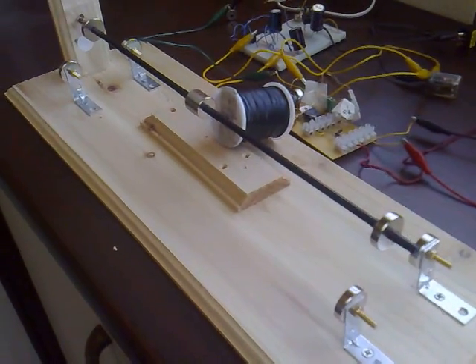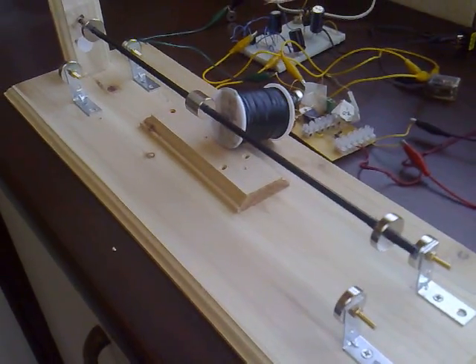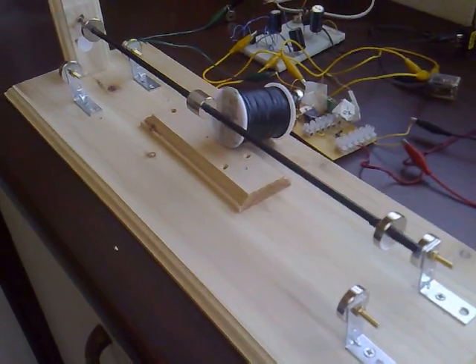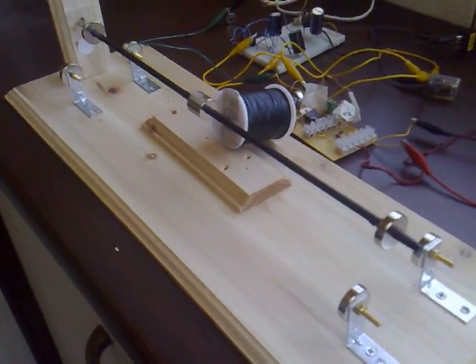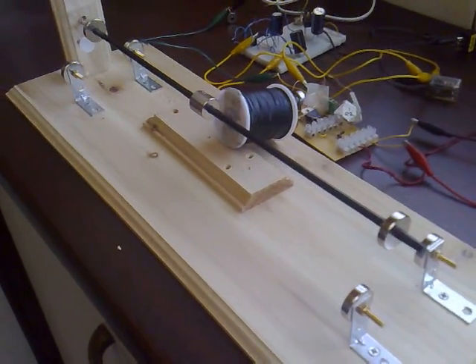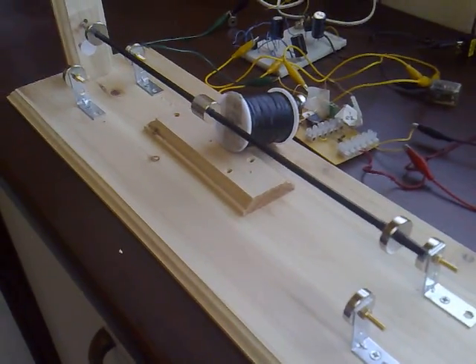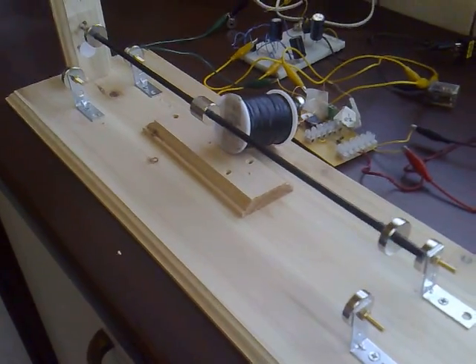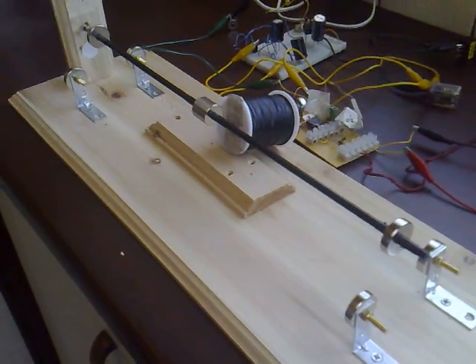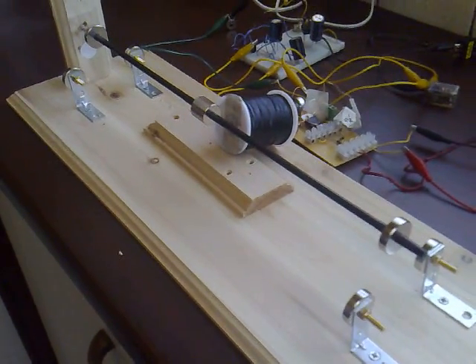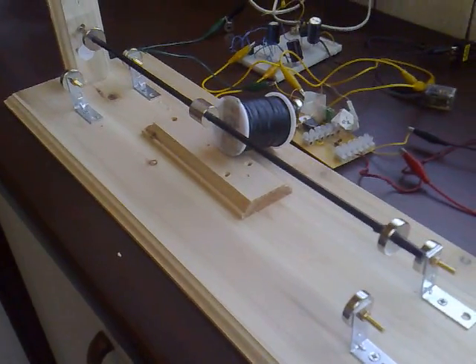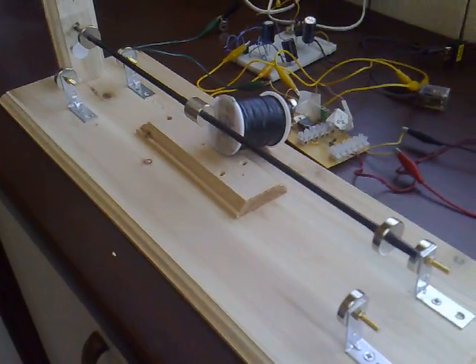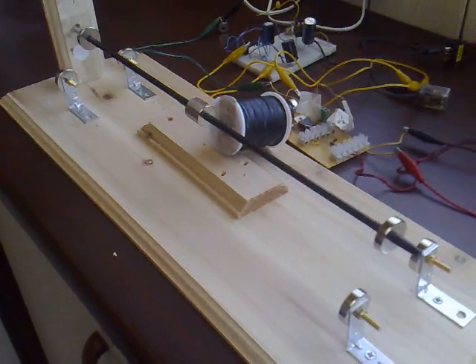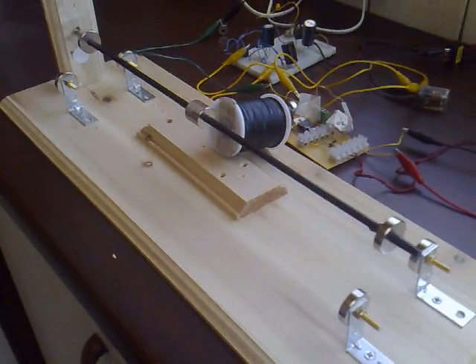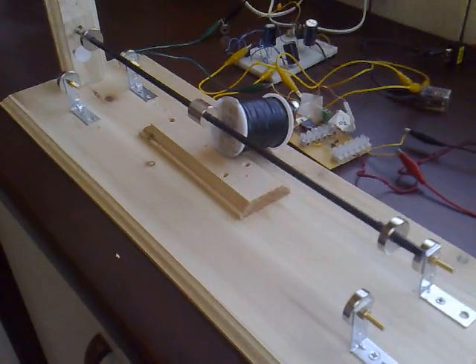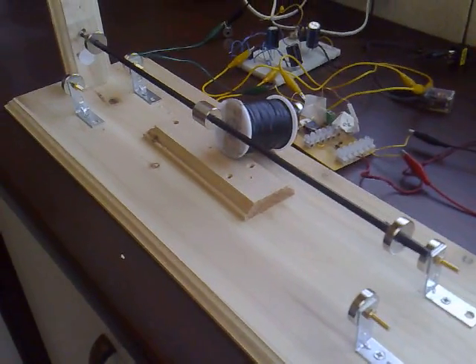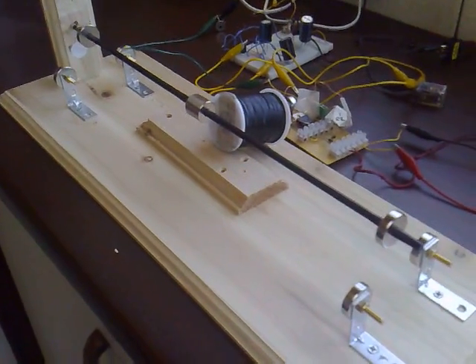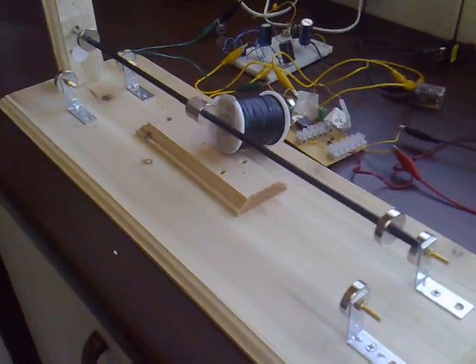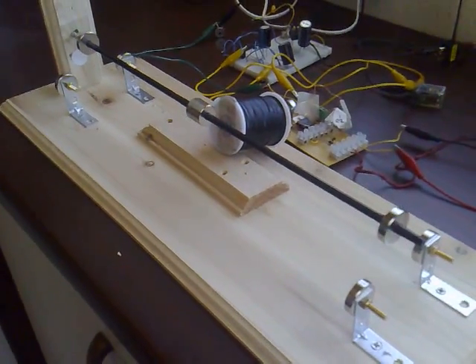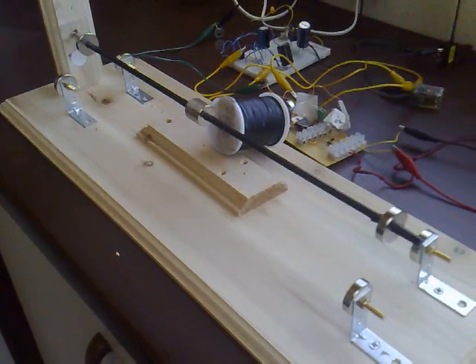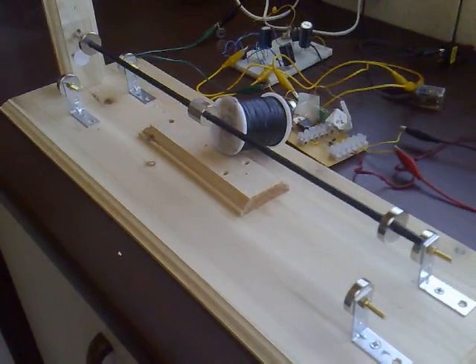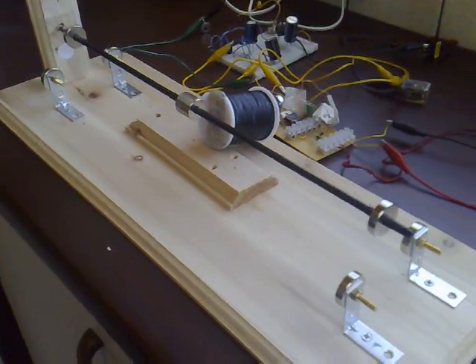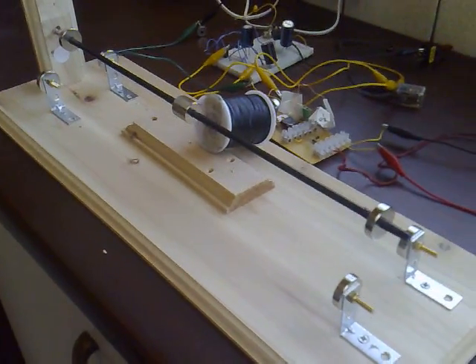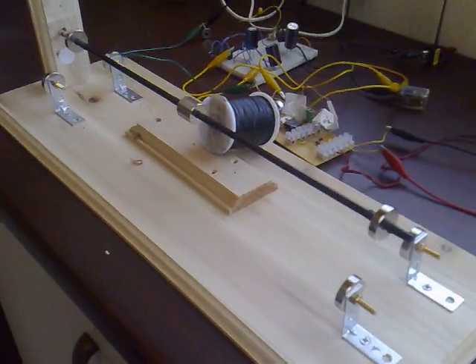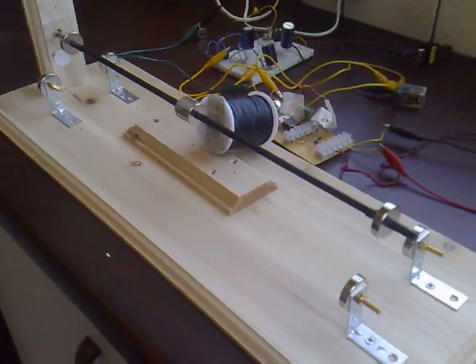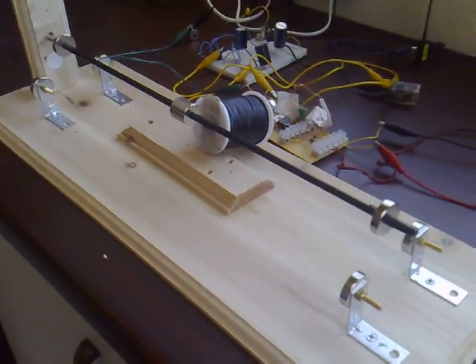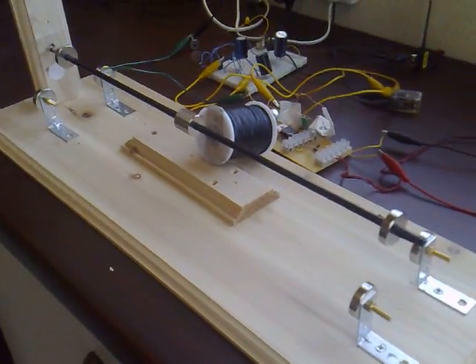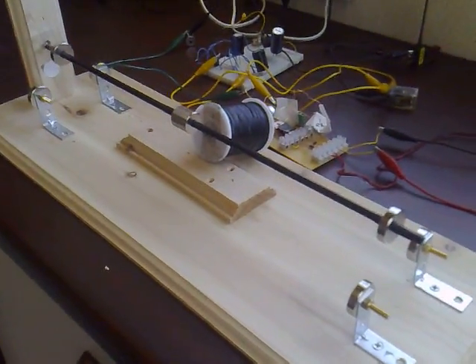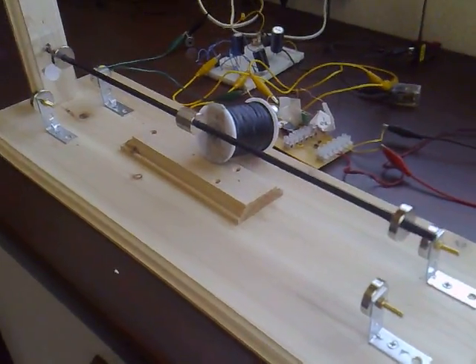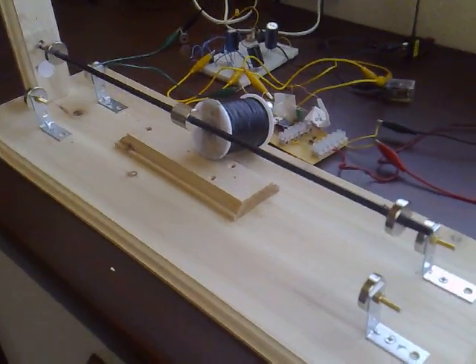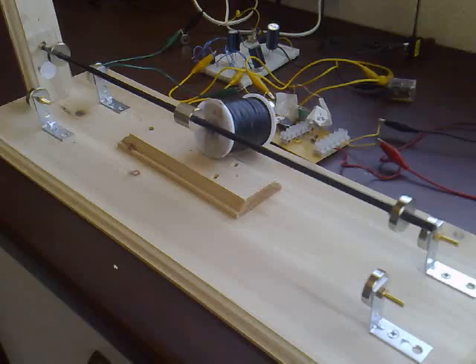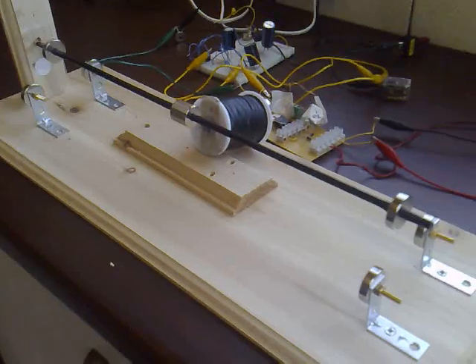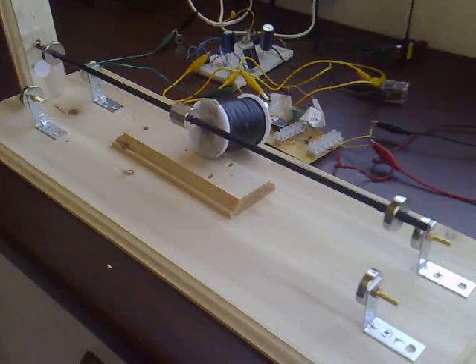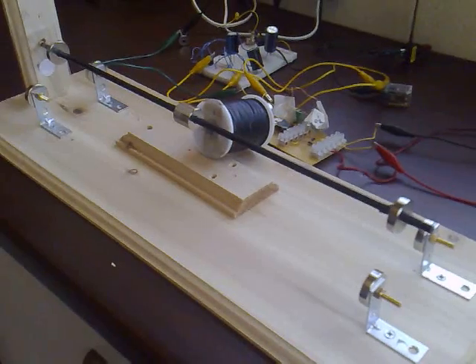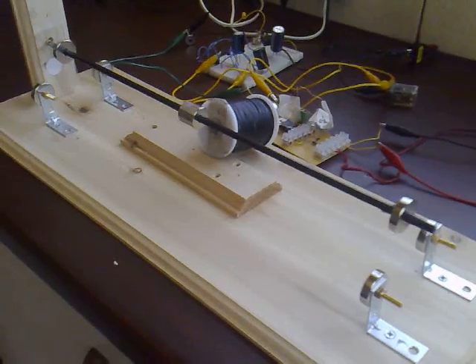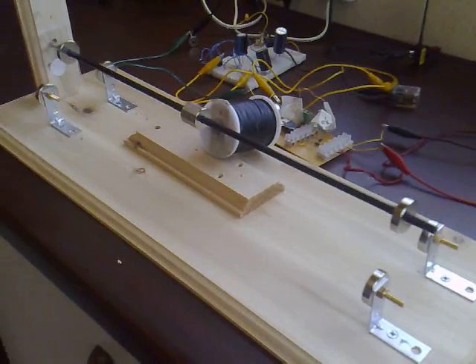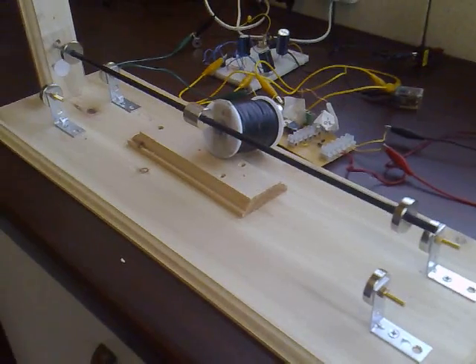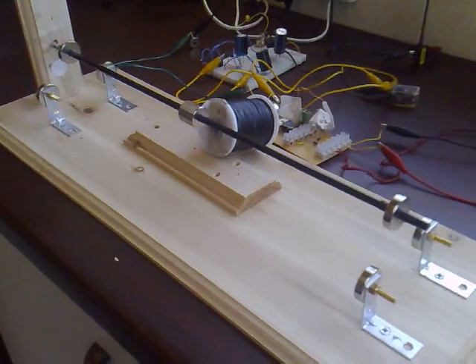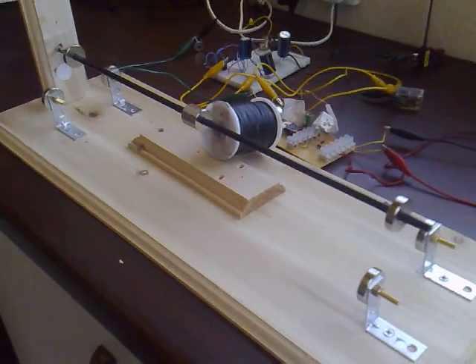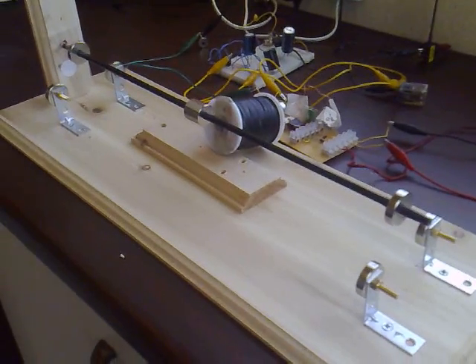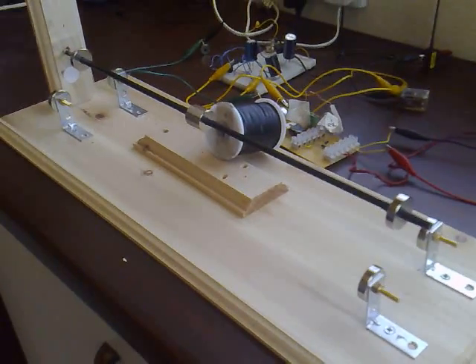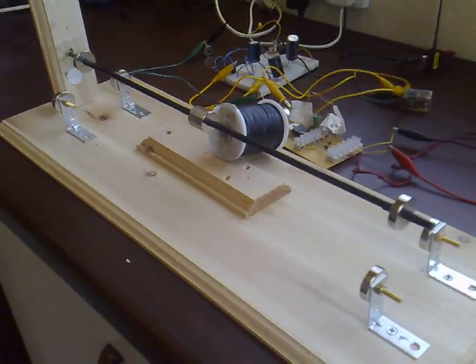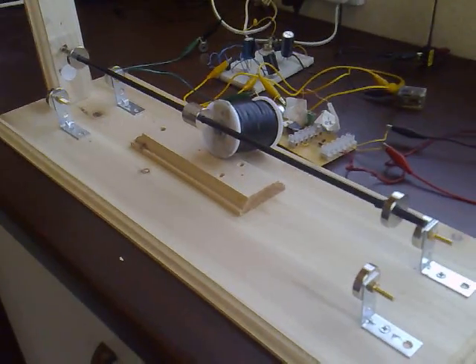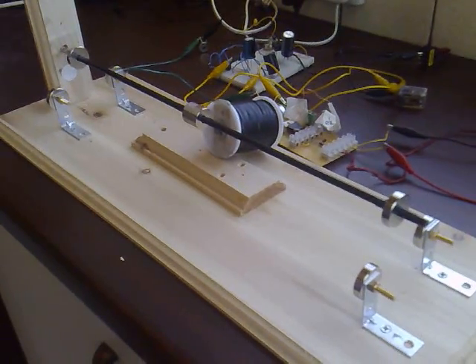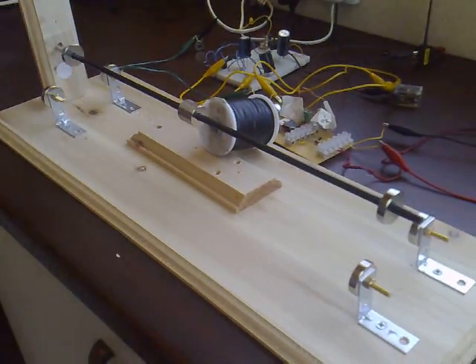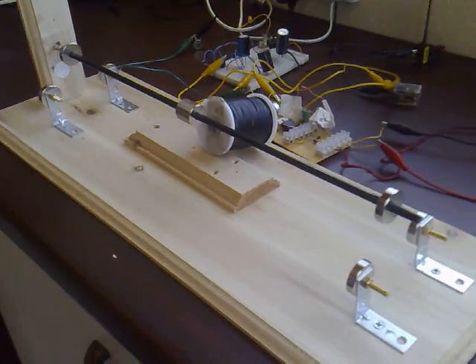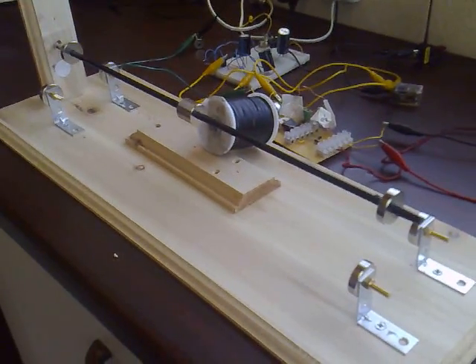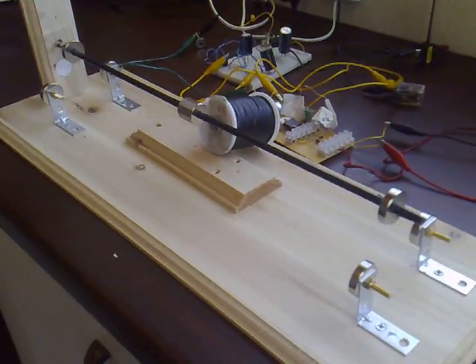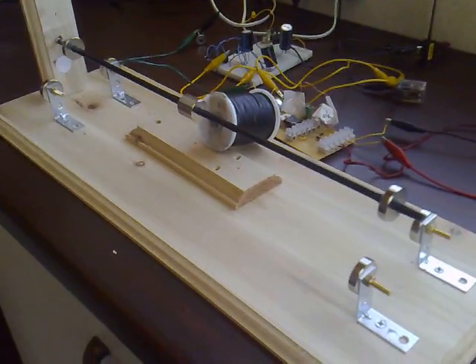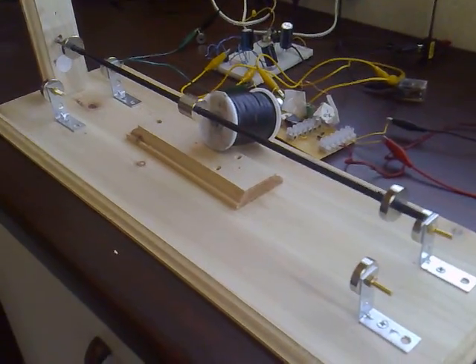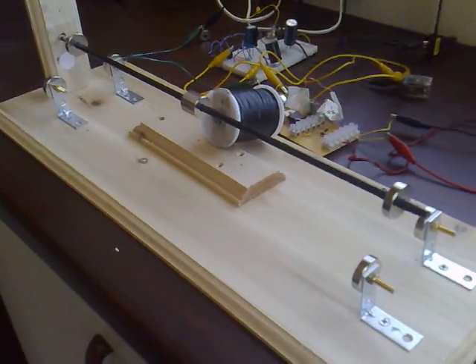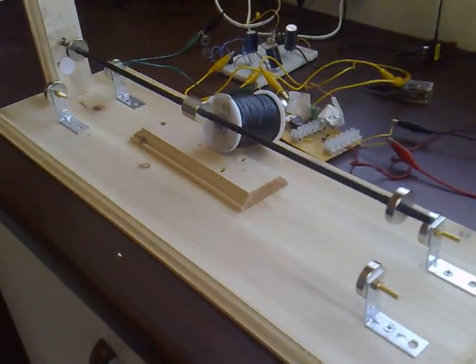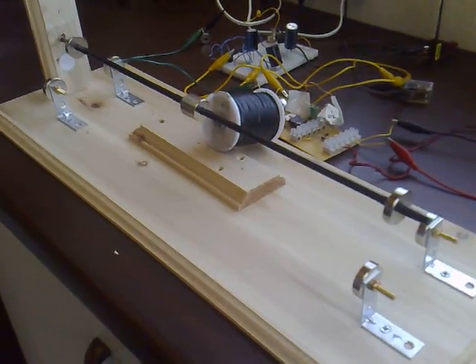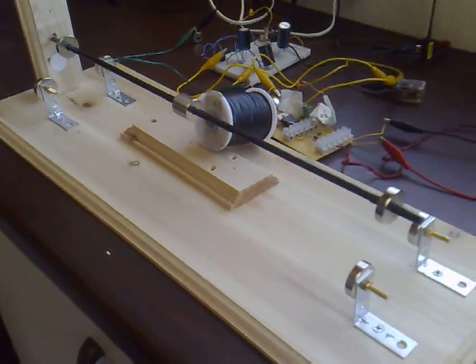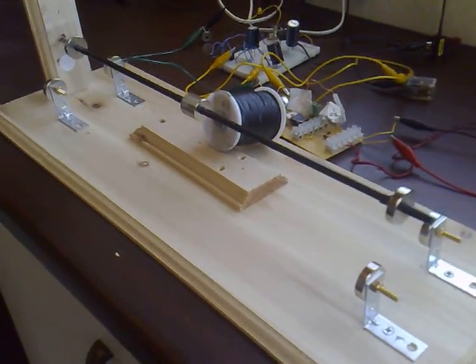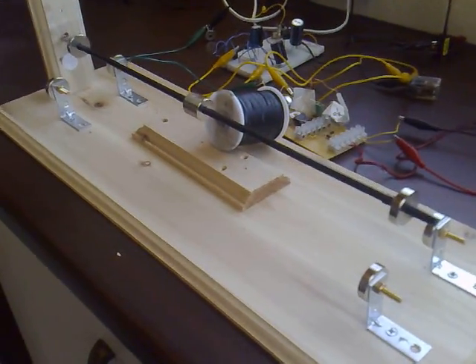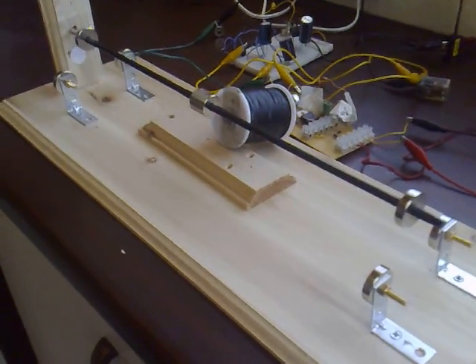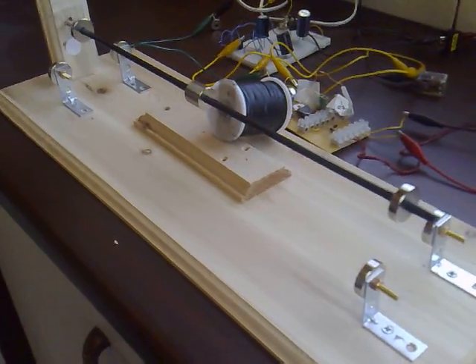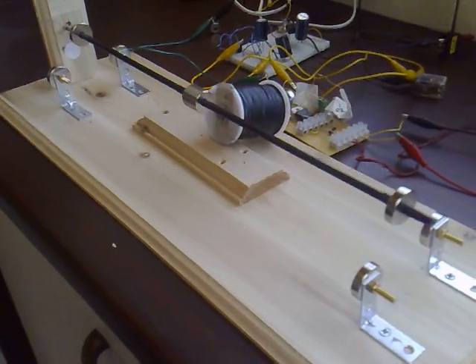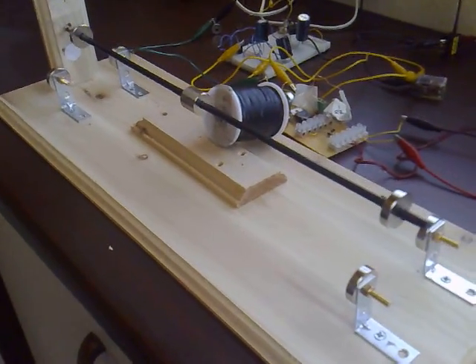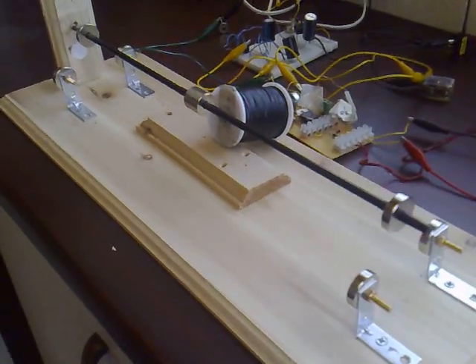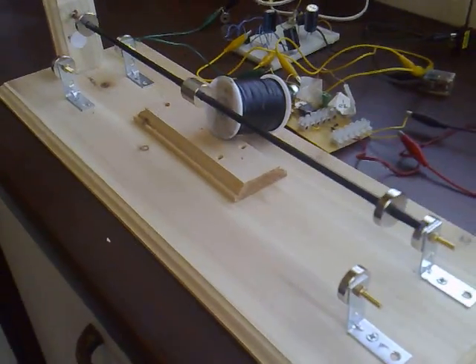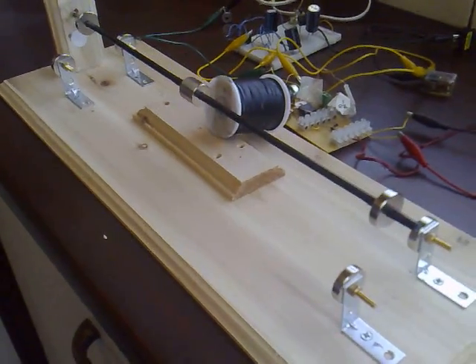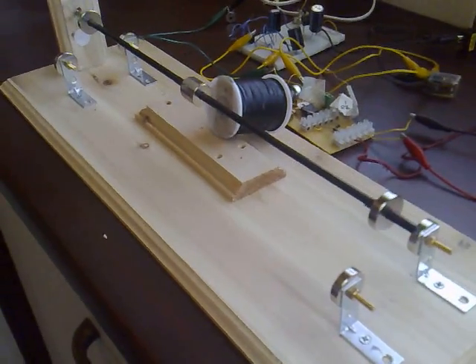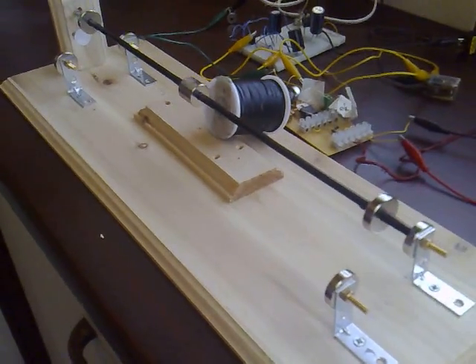You need to have a balanced rotor for this, but mine's not very balanced so I can't really run it at high voltage, but it seems to spin quite quickly anyway.